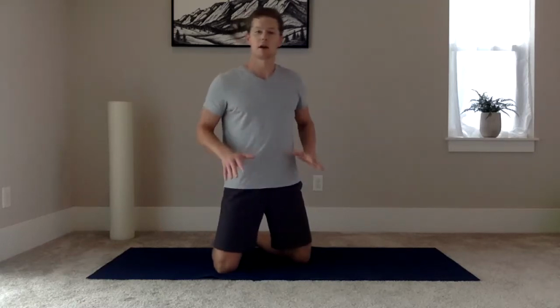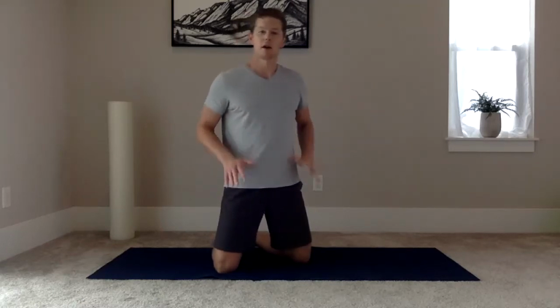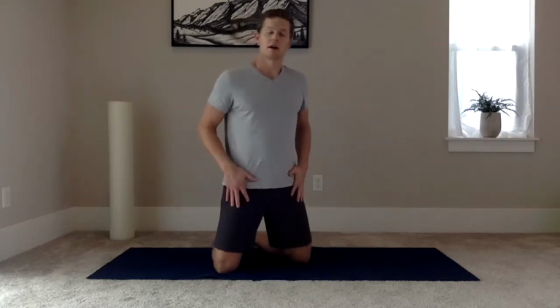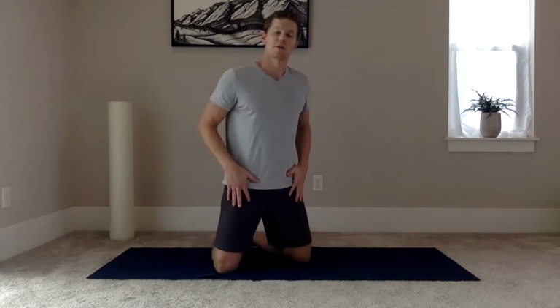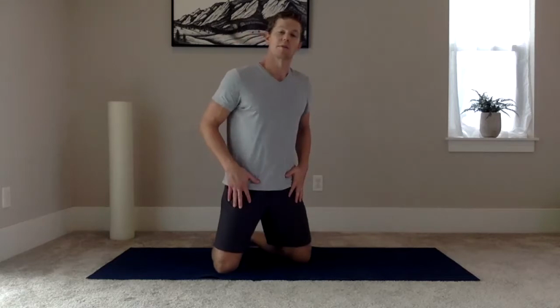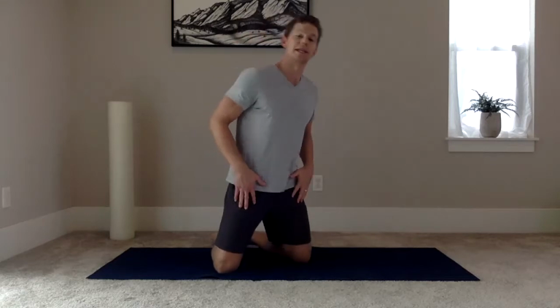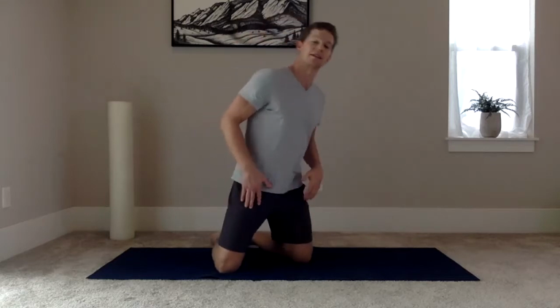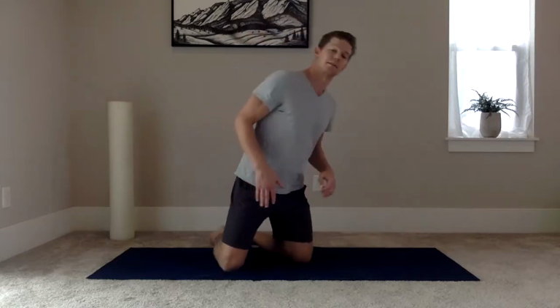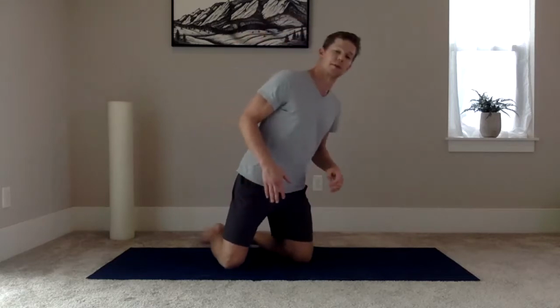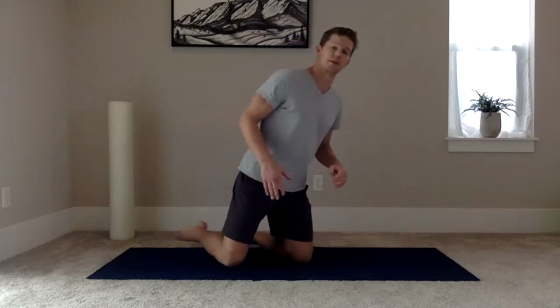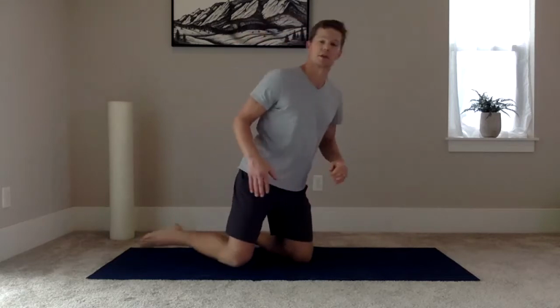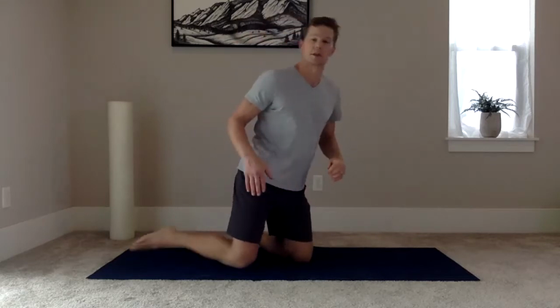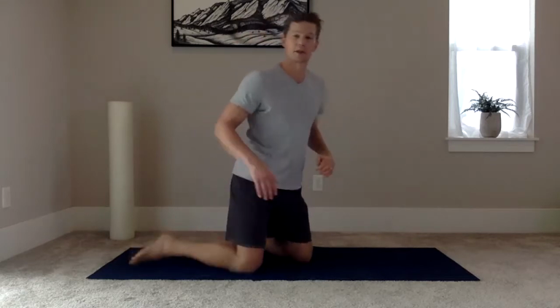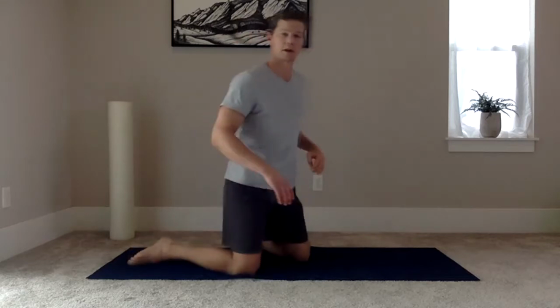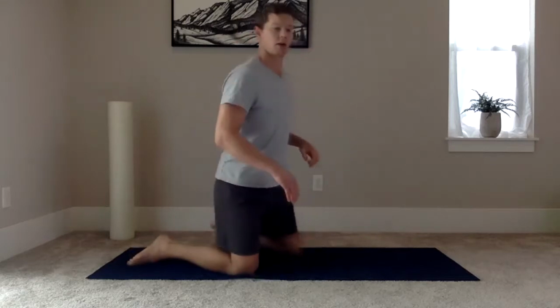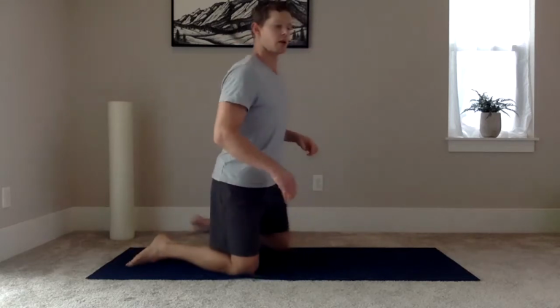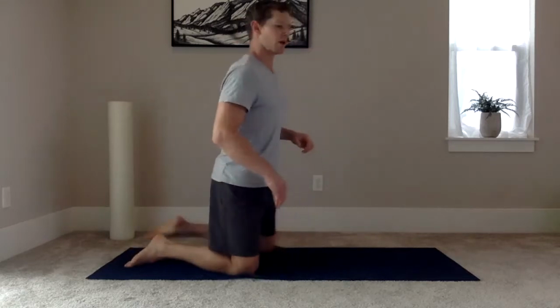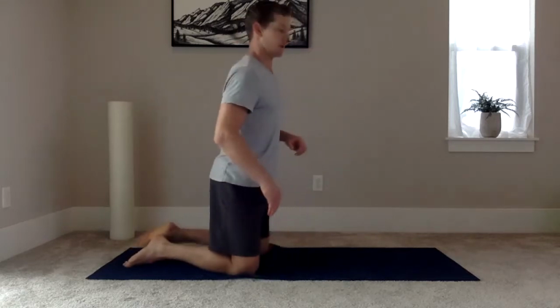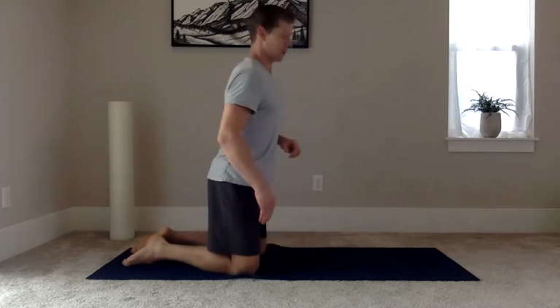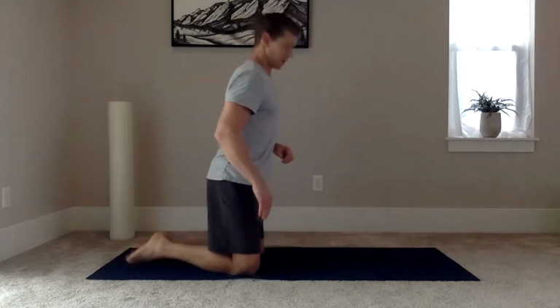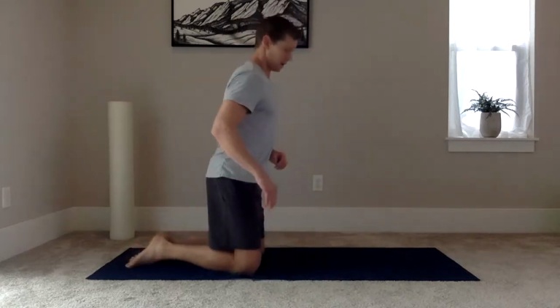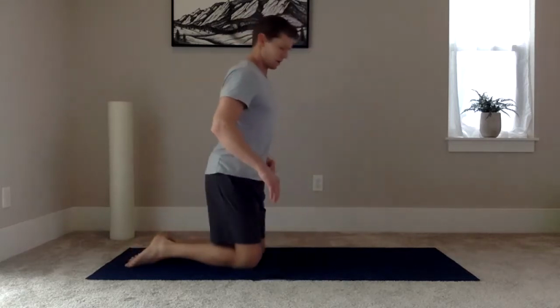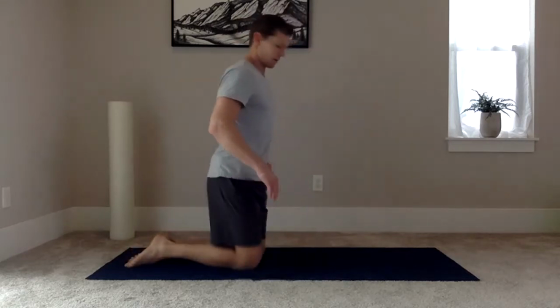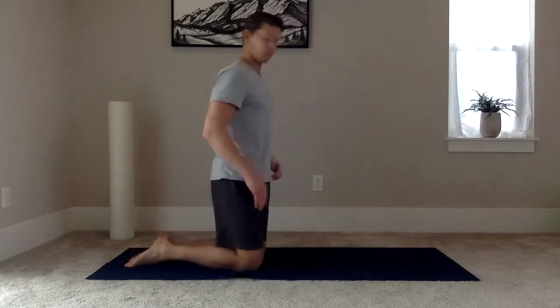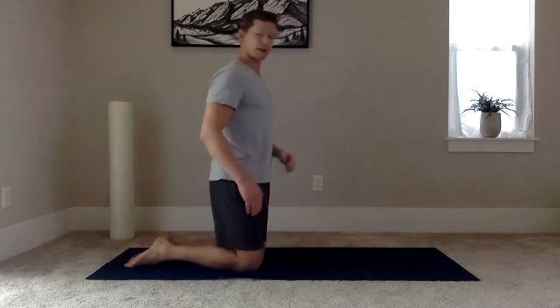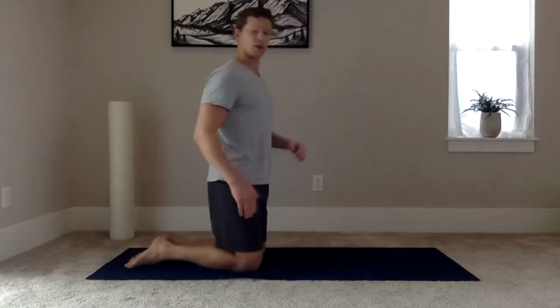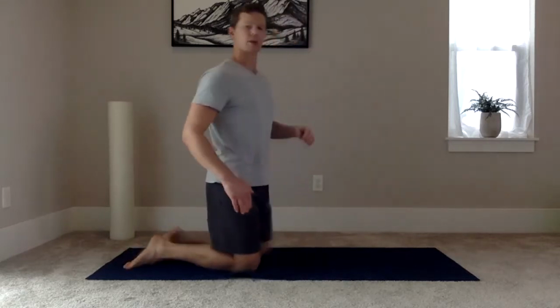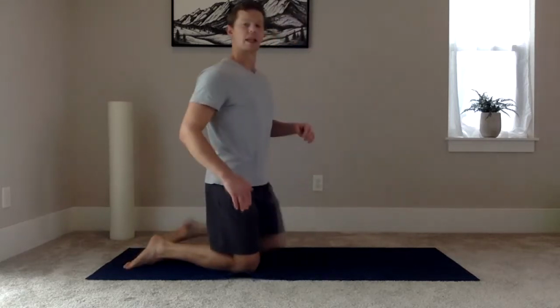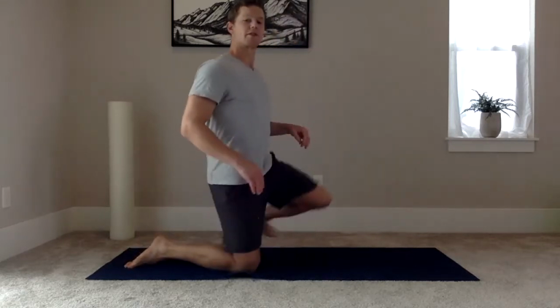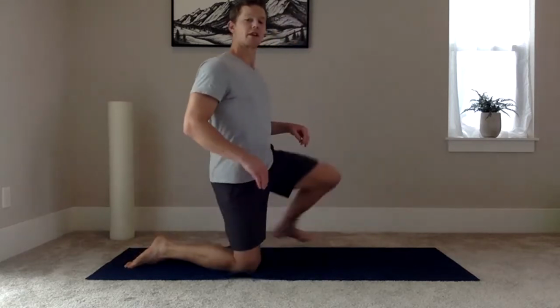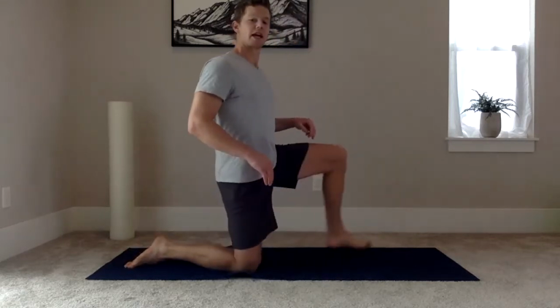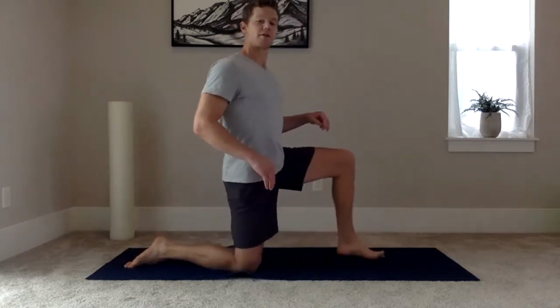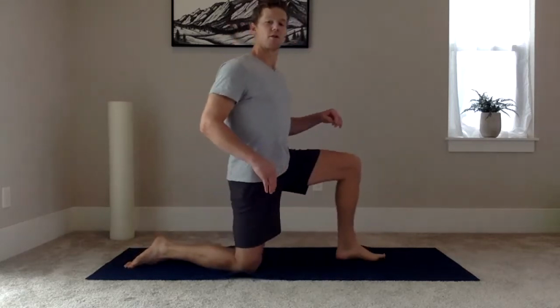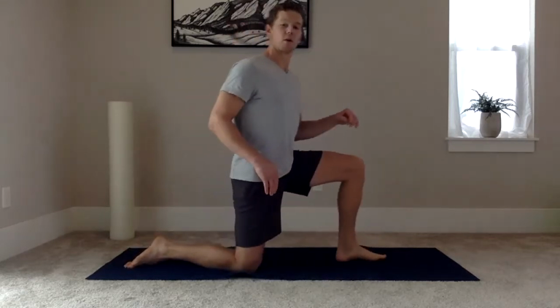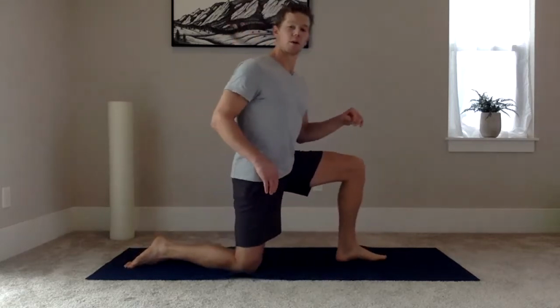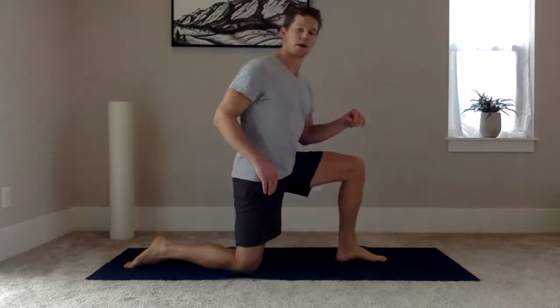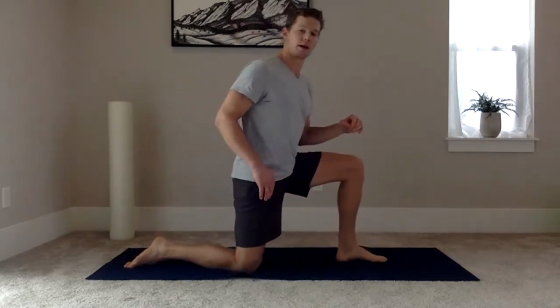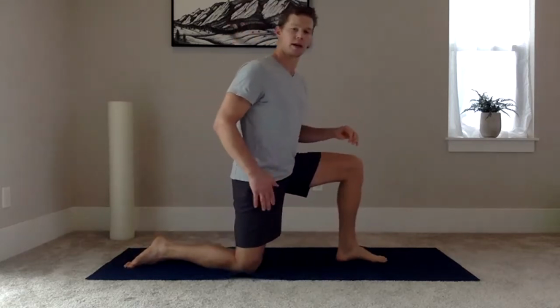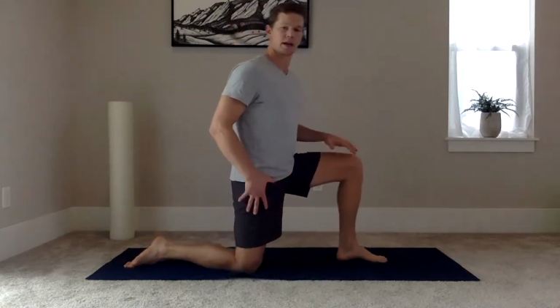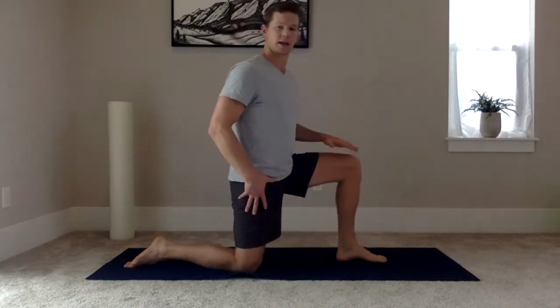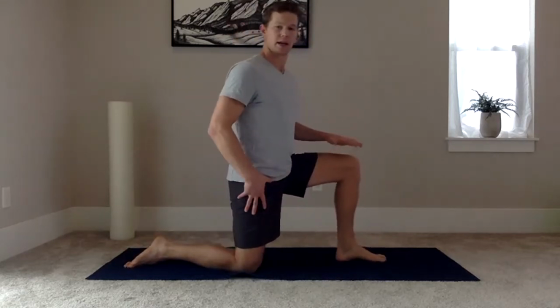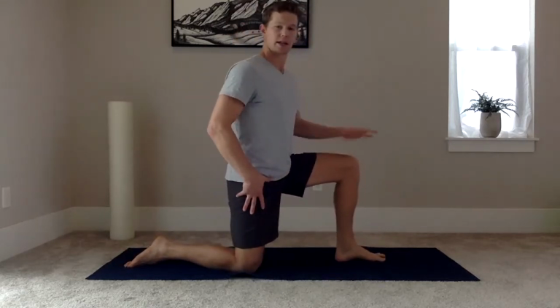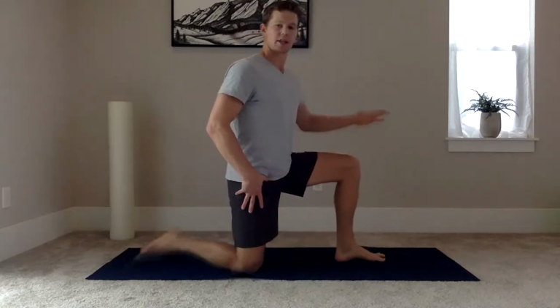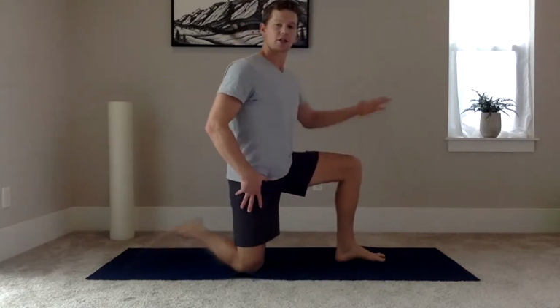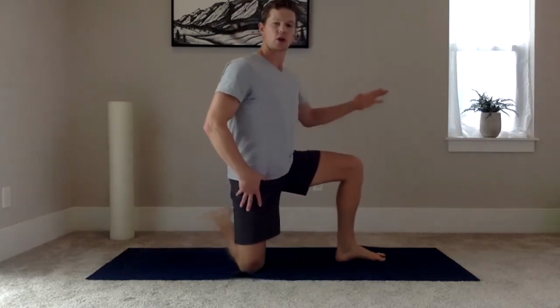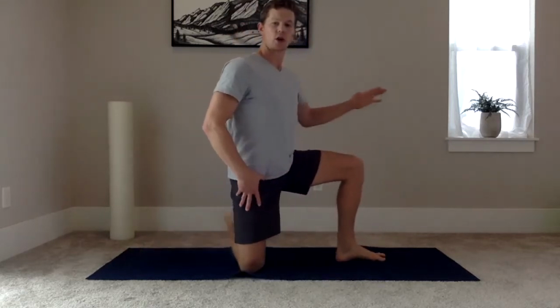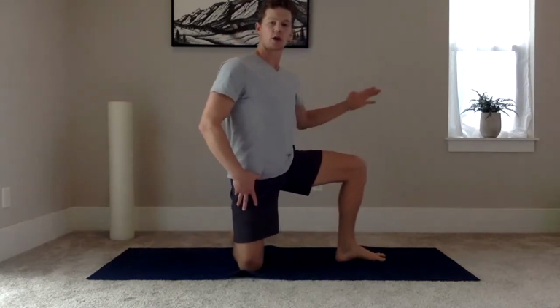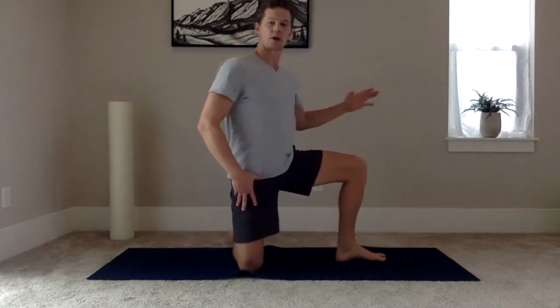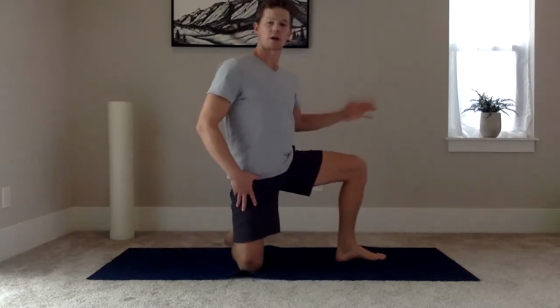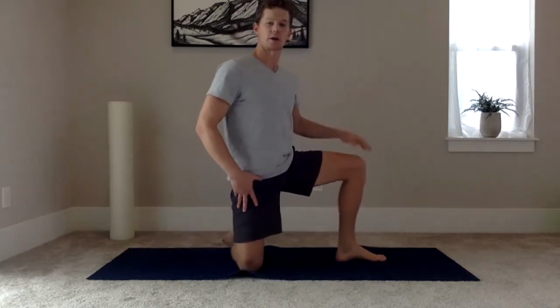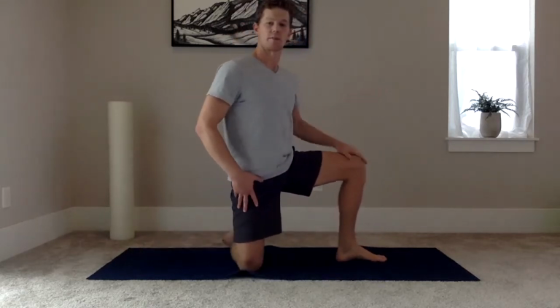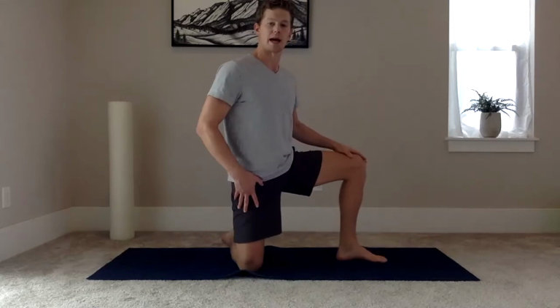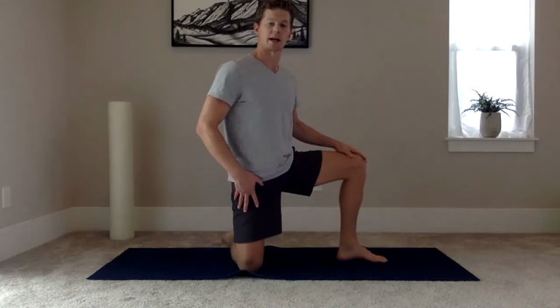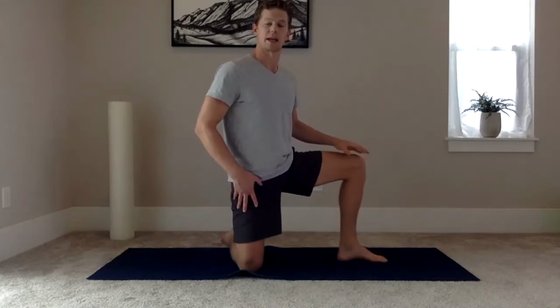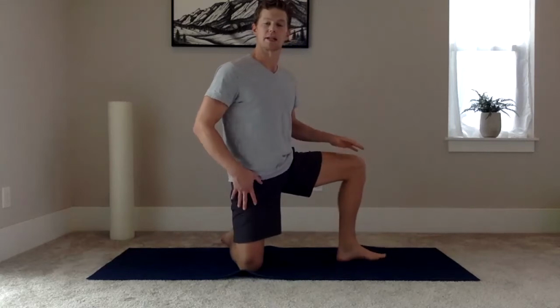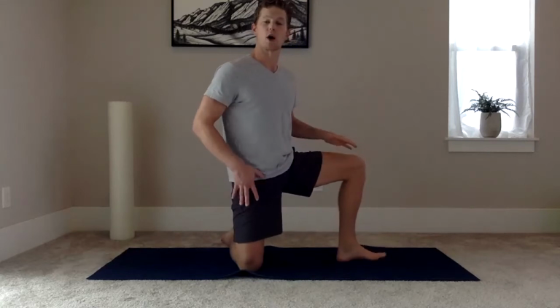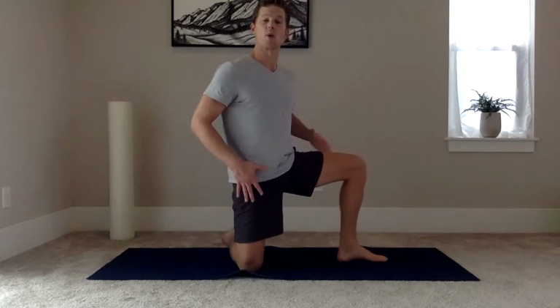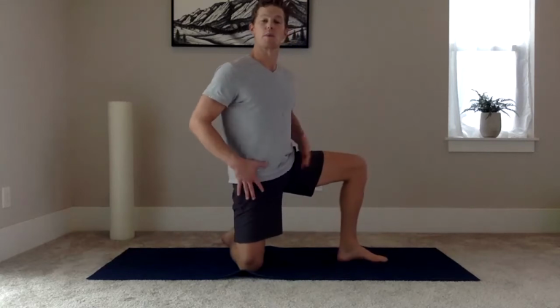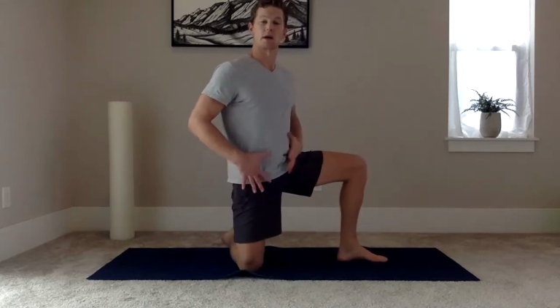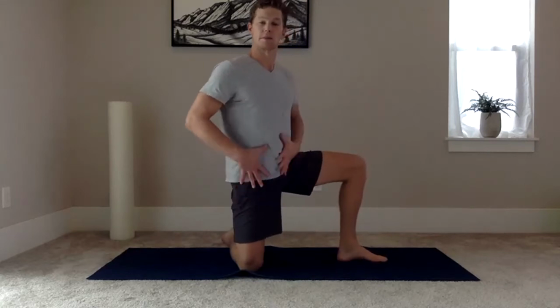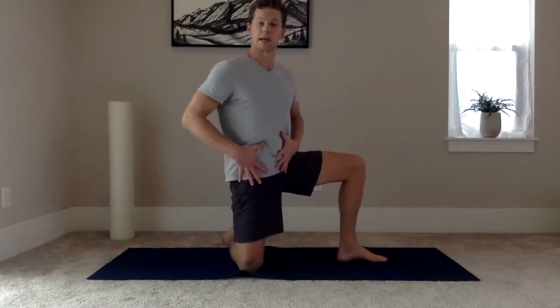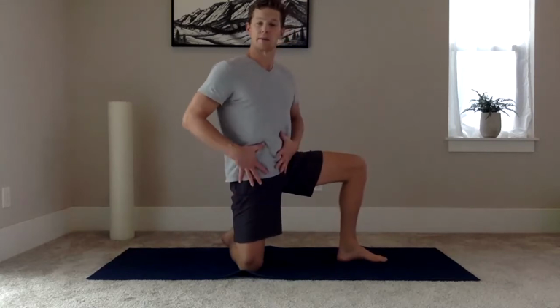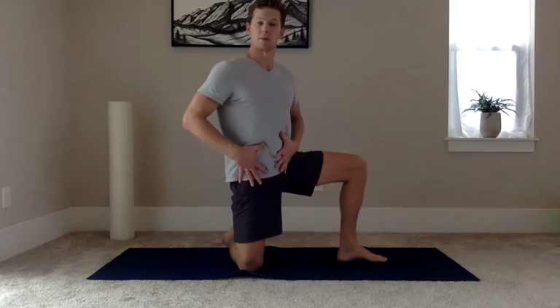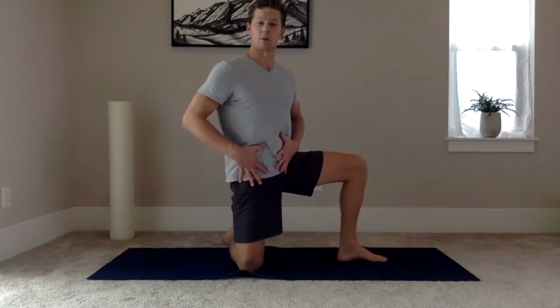From a kneeling position, bring your left leg forward, and then turn your back leg to open up the hip more.